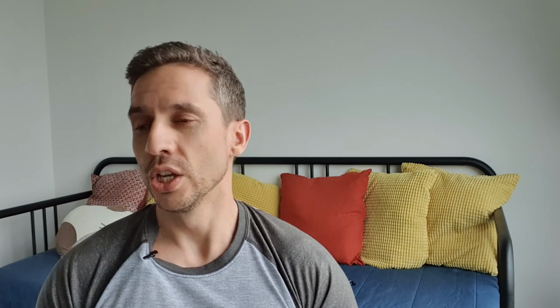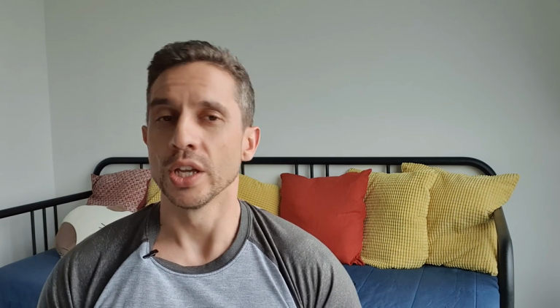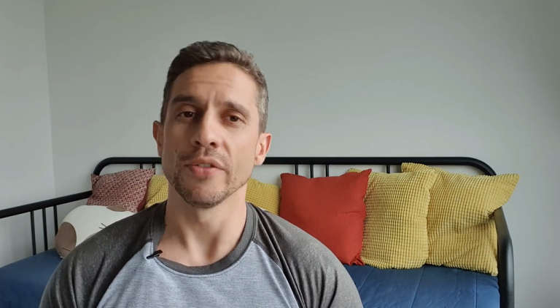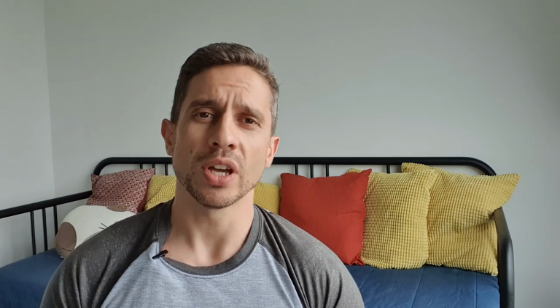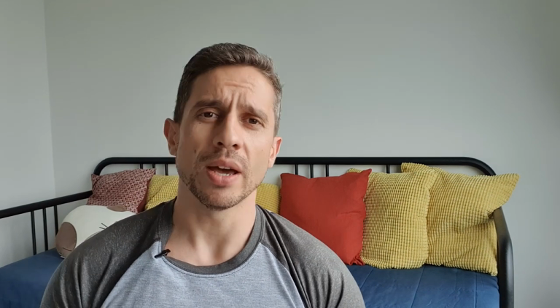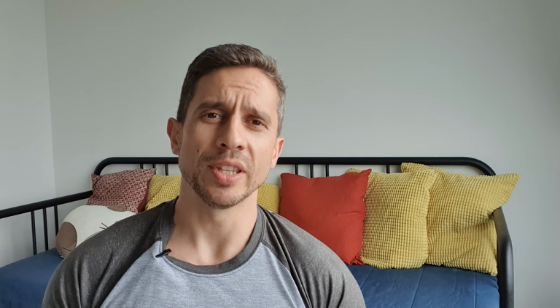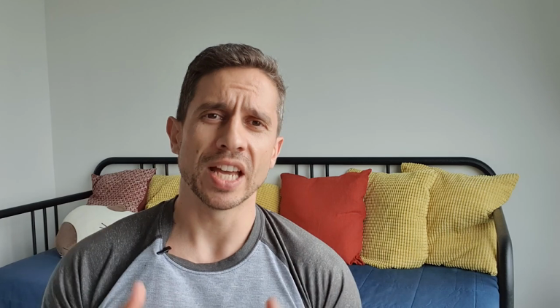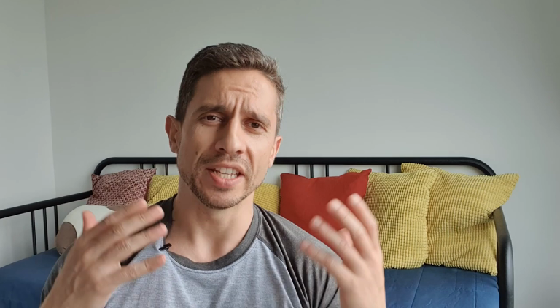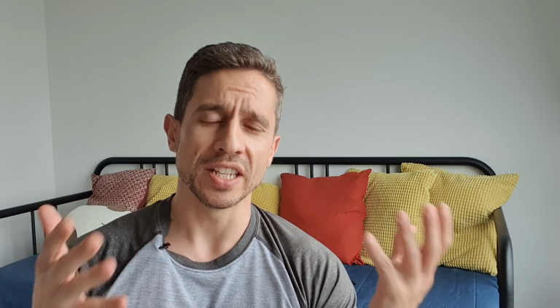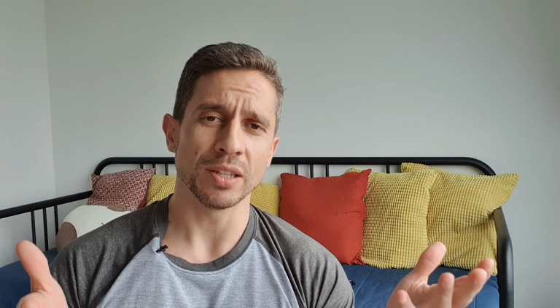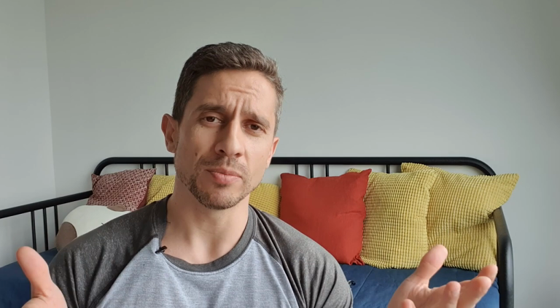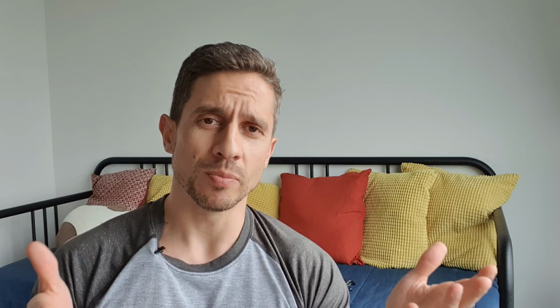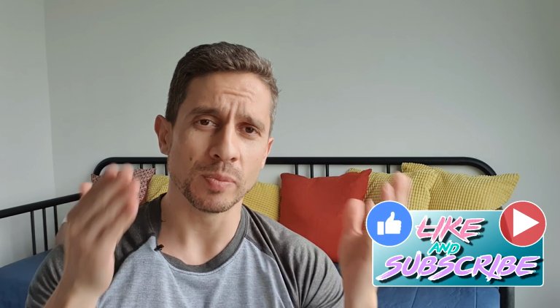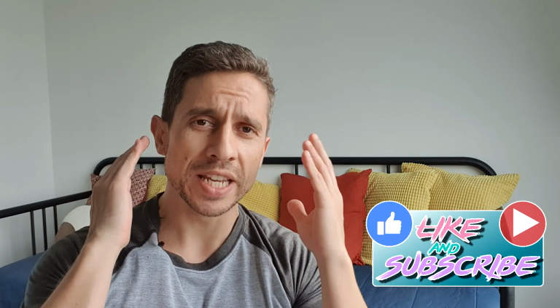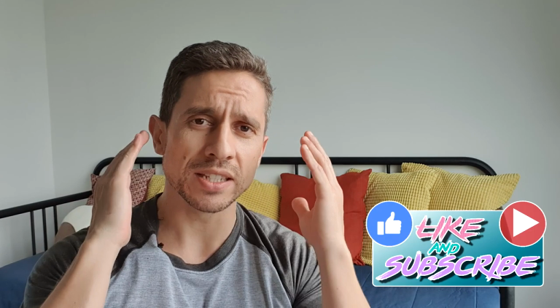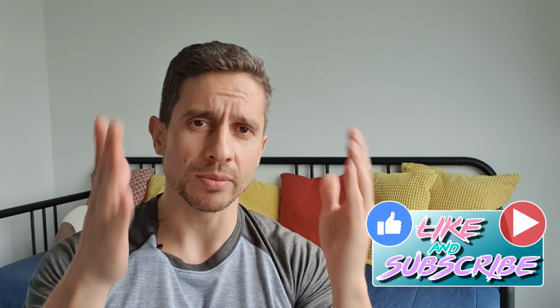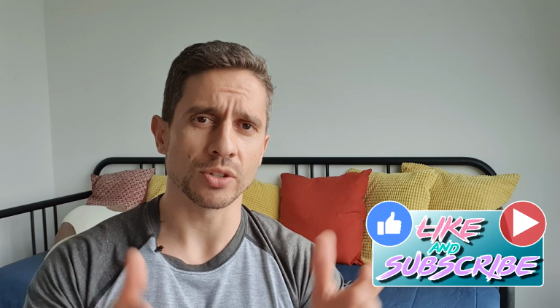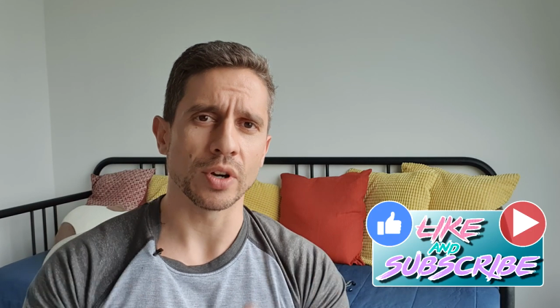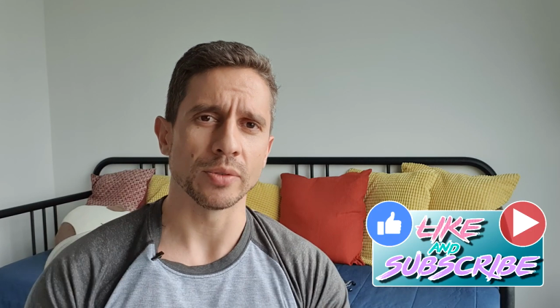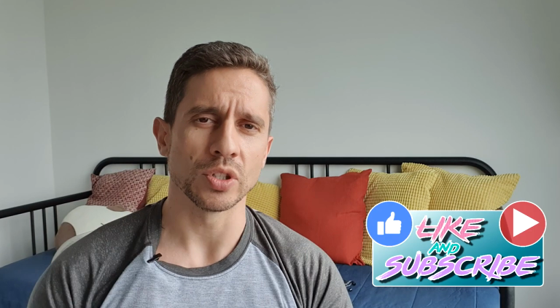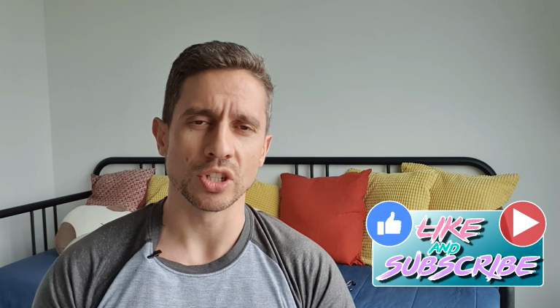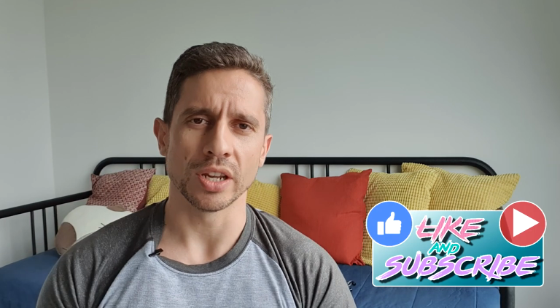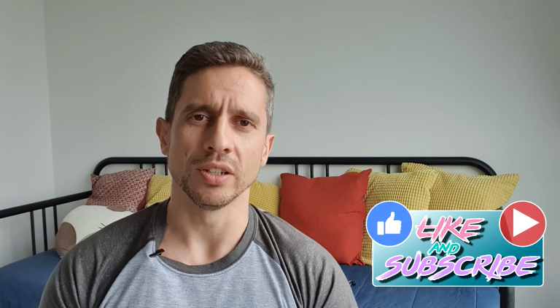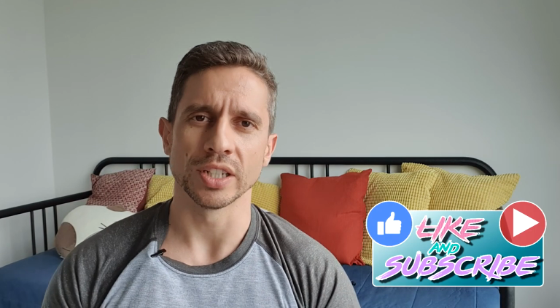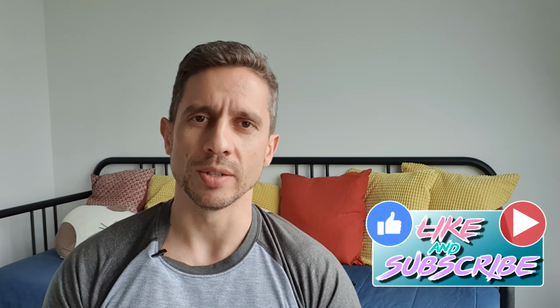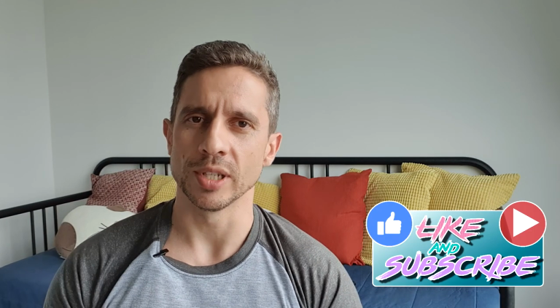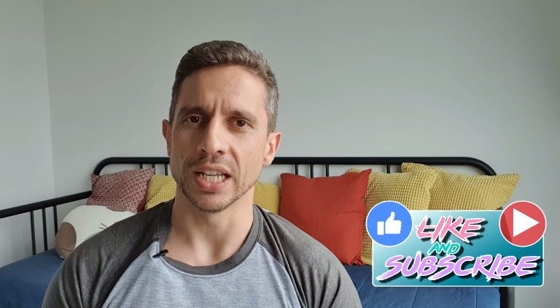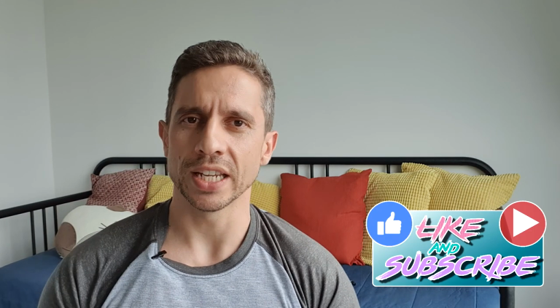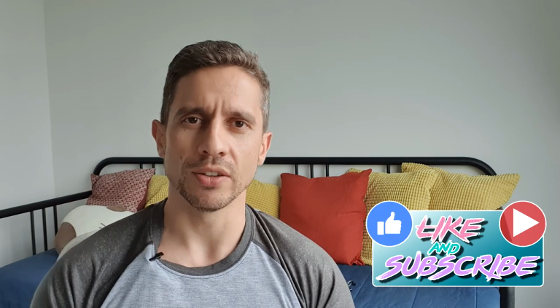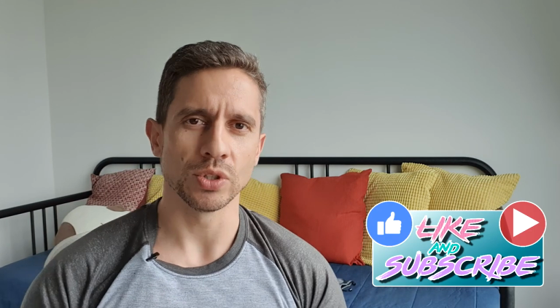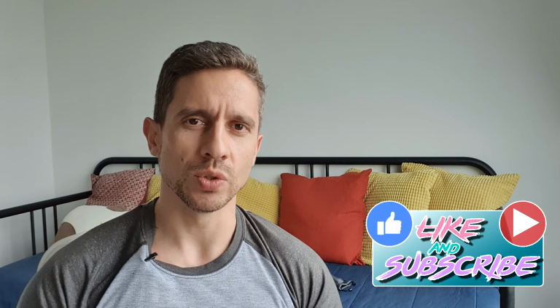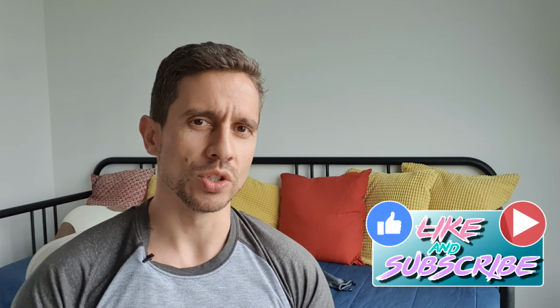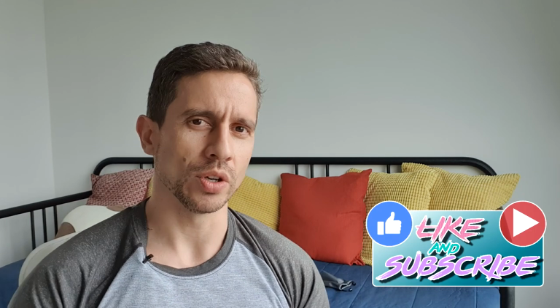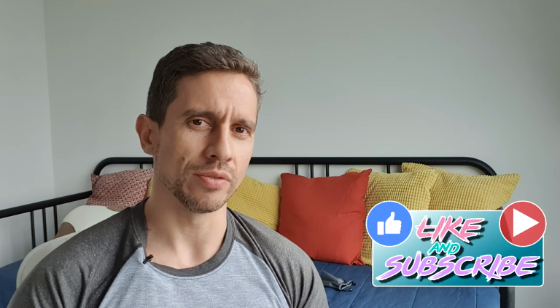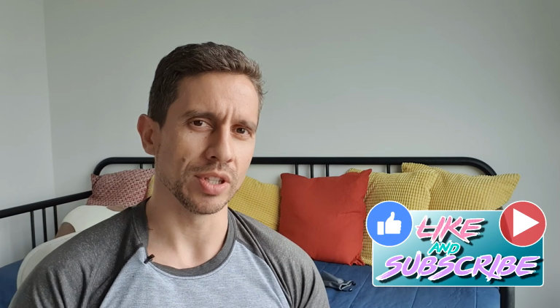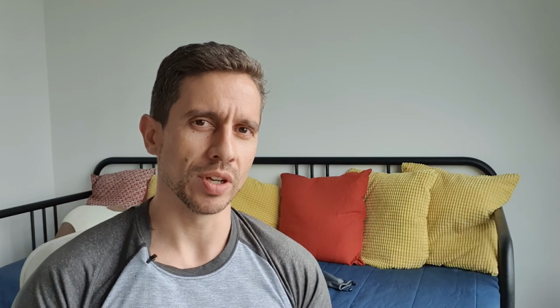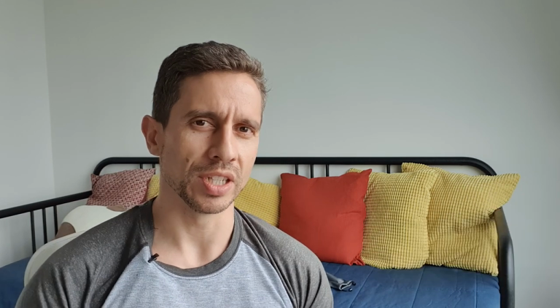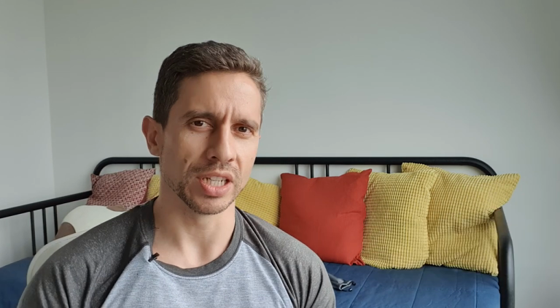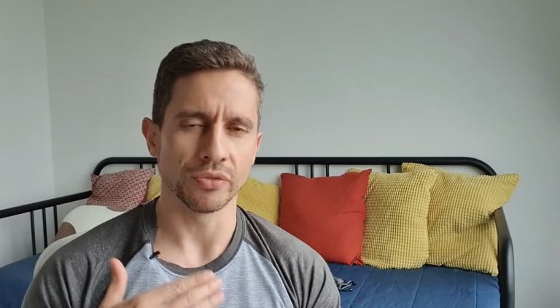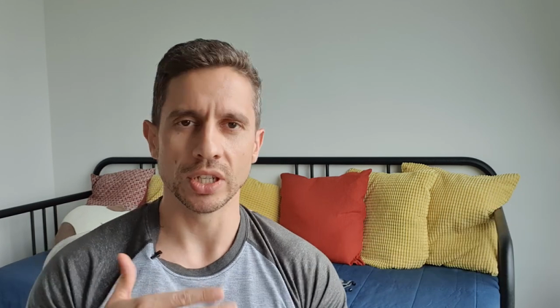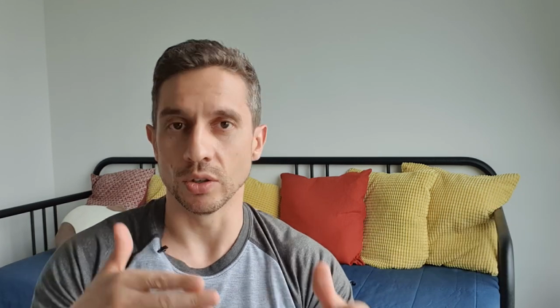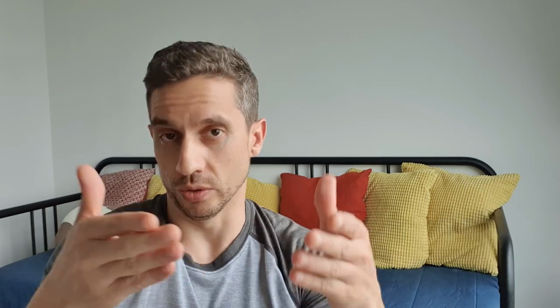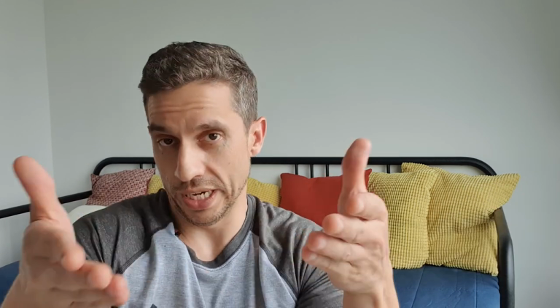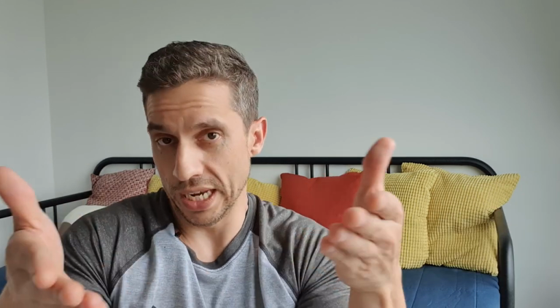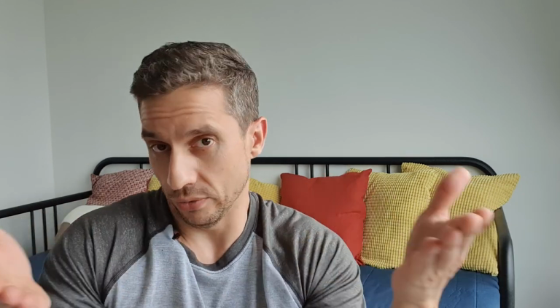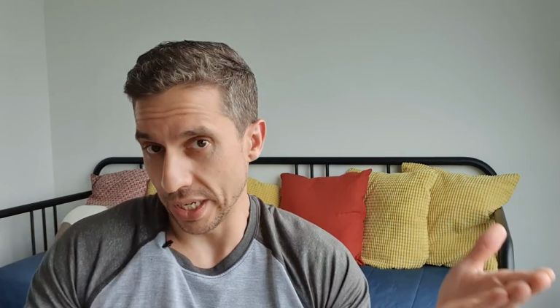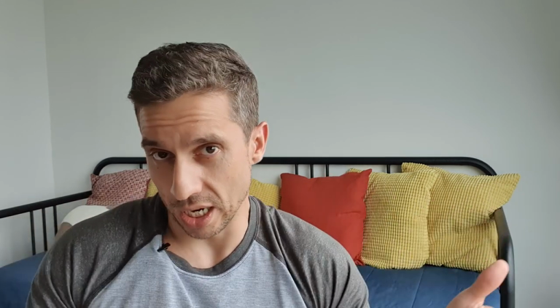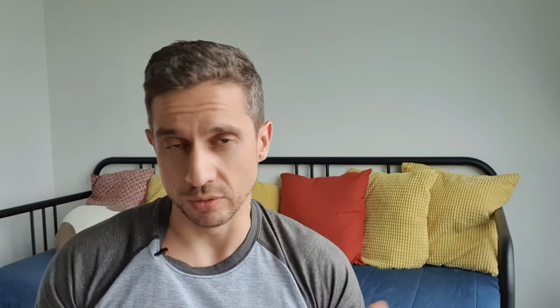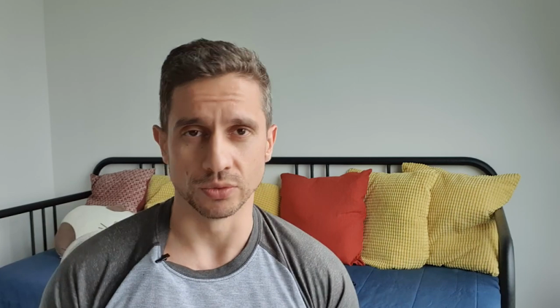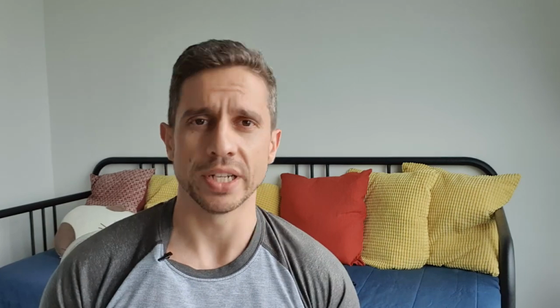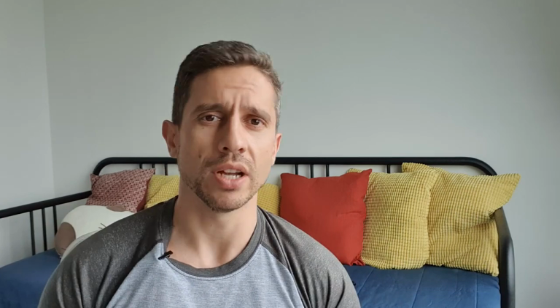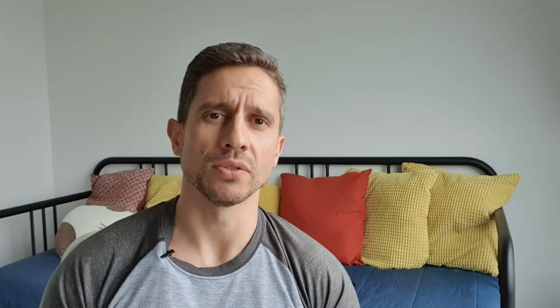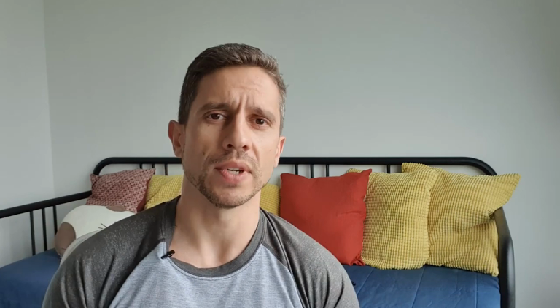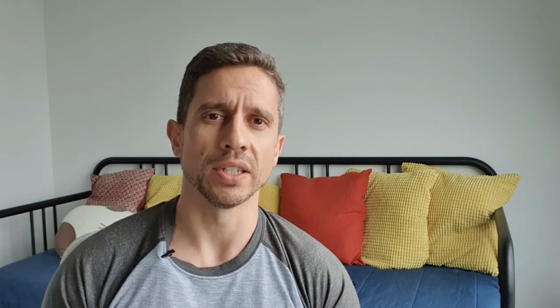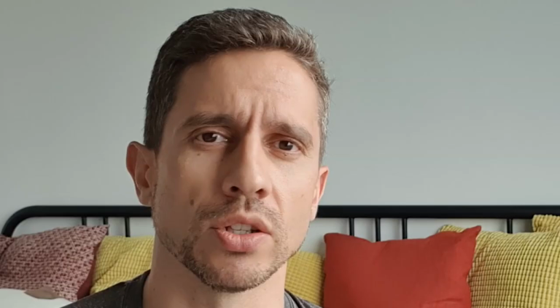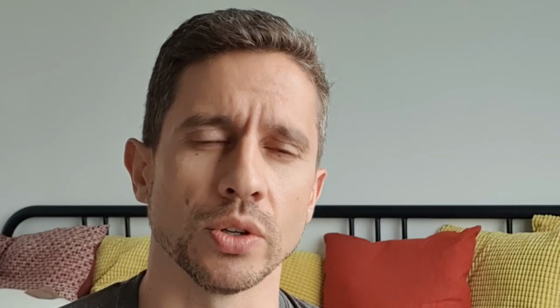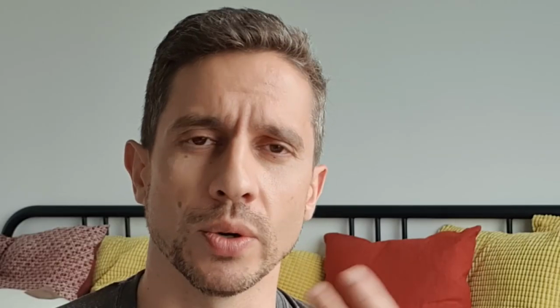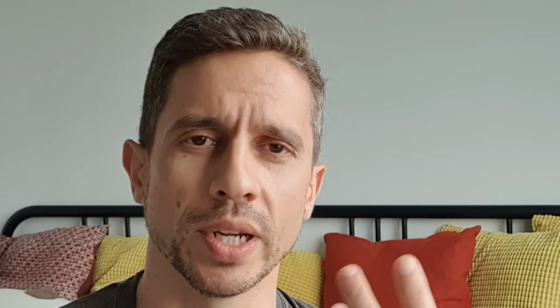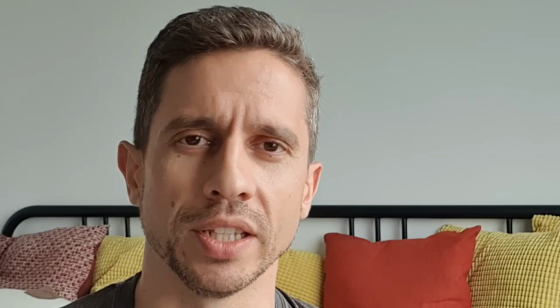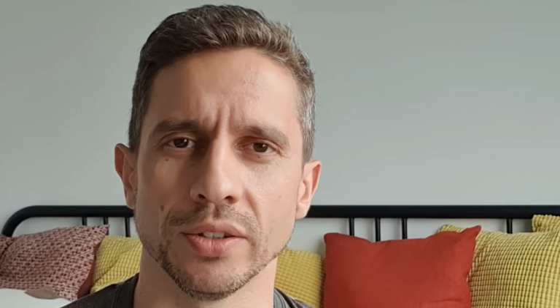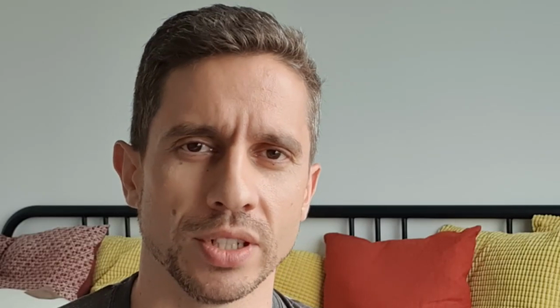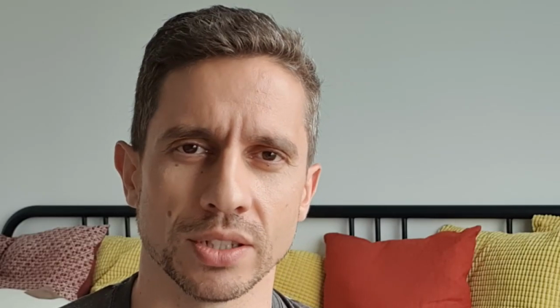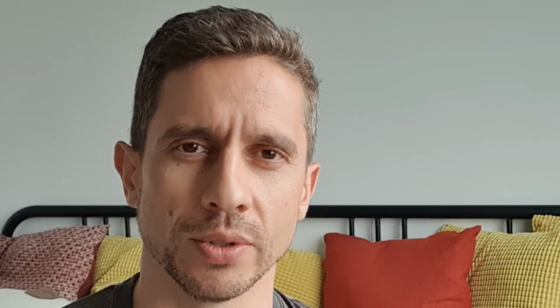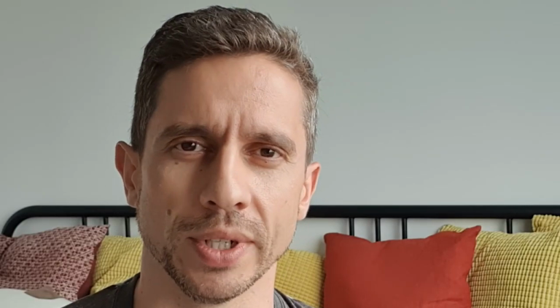If you haven't done it yet, please subscribe to the channel. Give me a like if you enjoyed the video at the end of it, or right now — it's fine. Go ahead and just do it now.